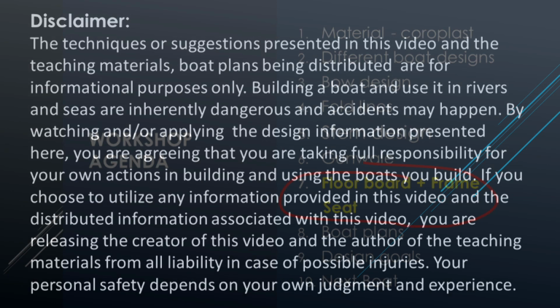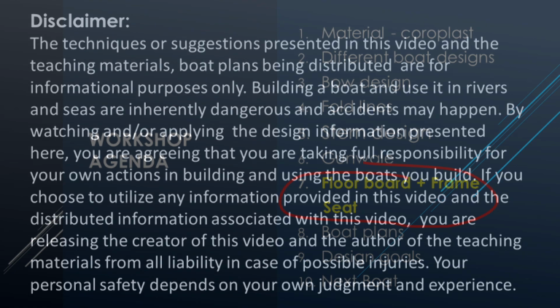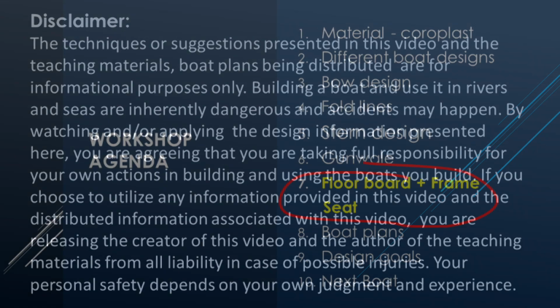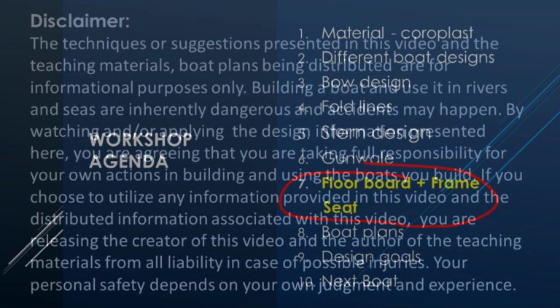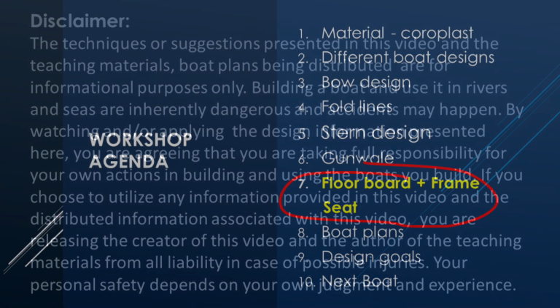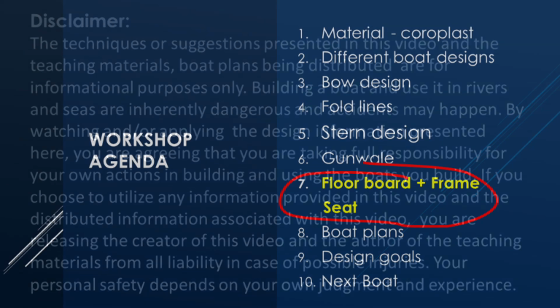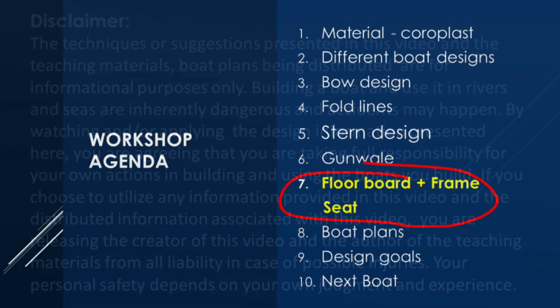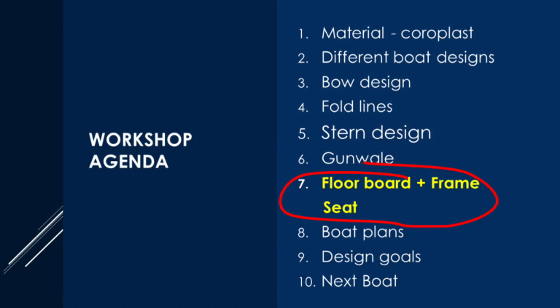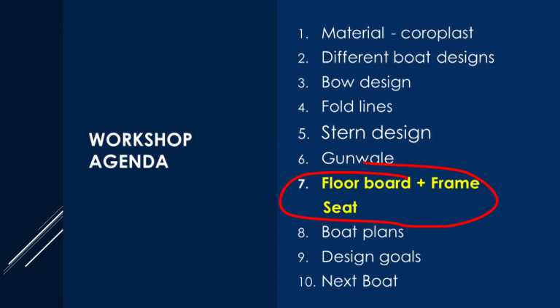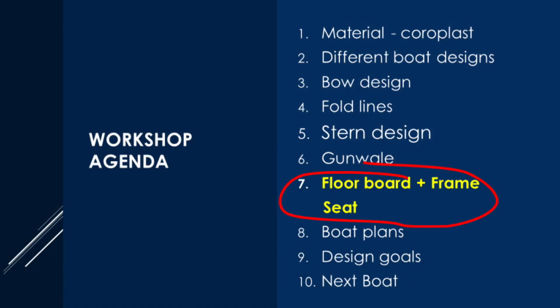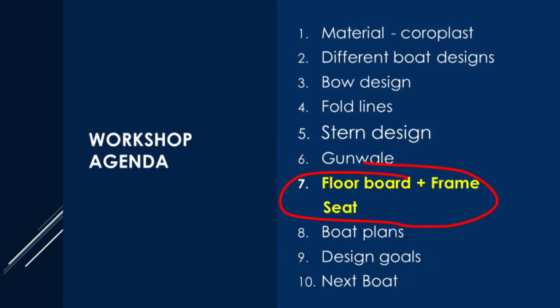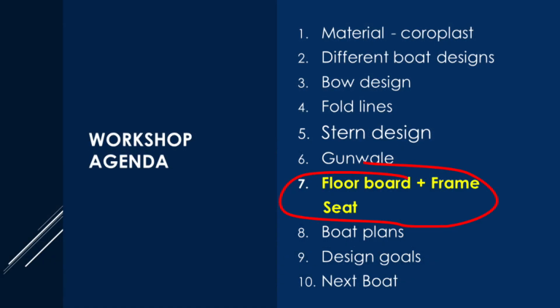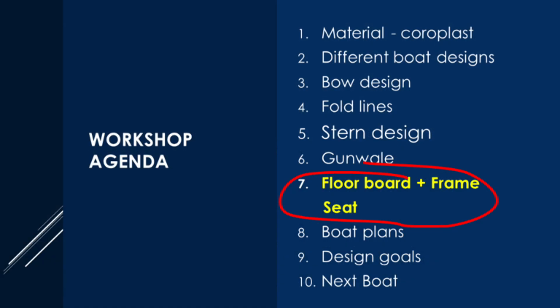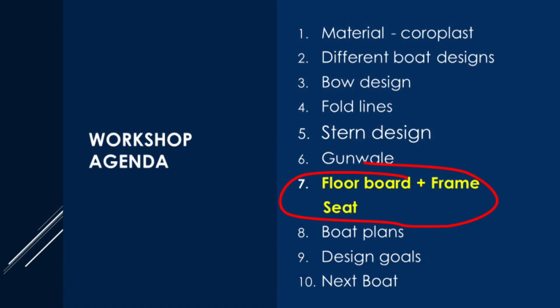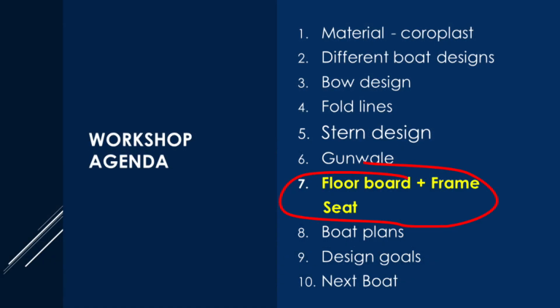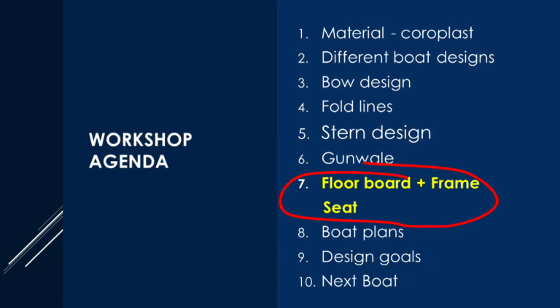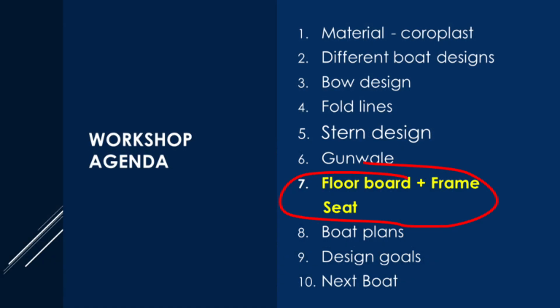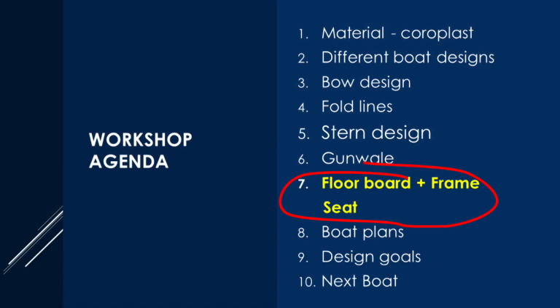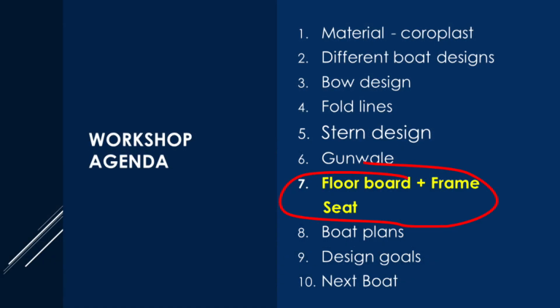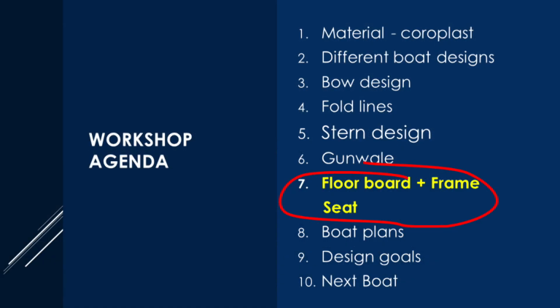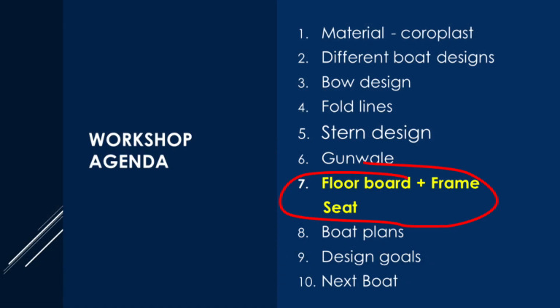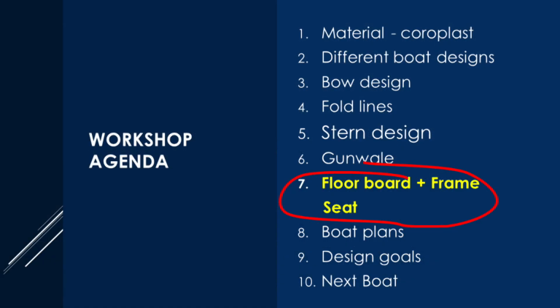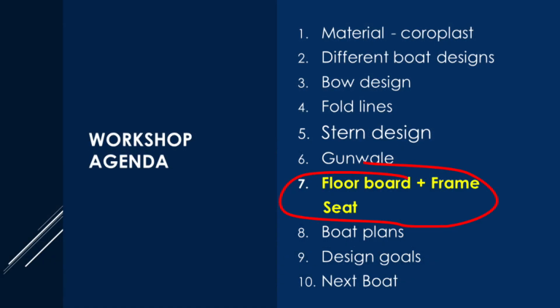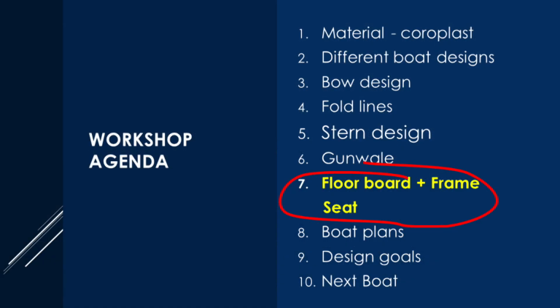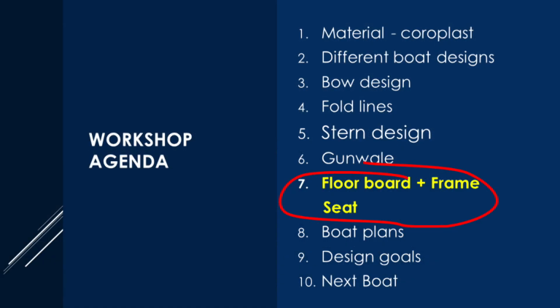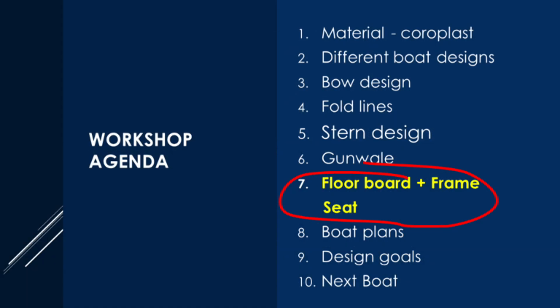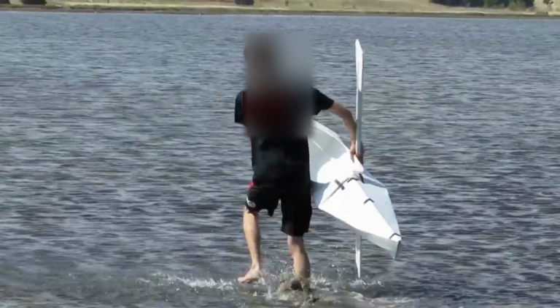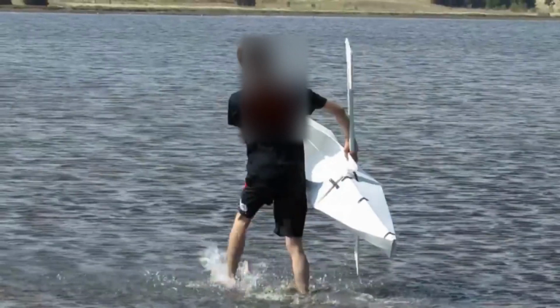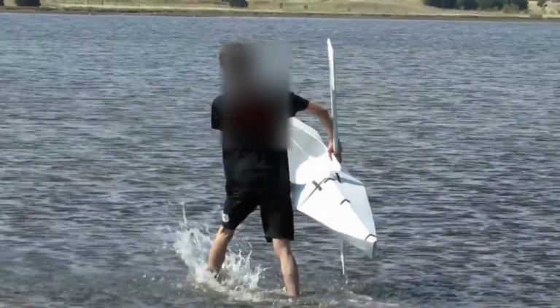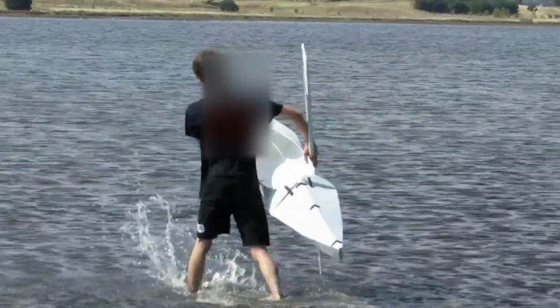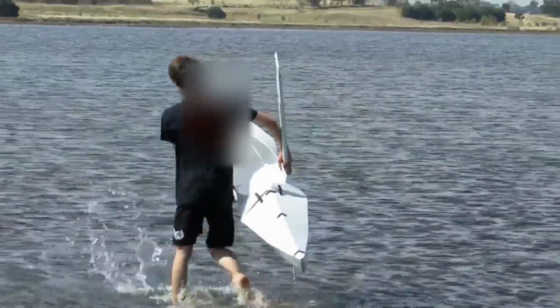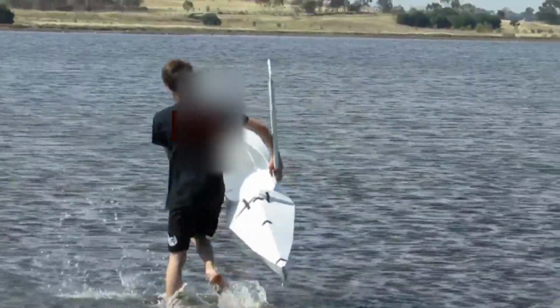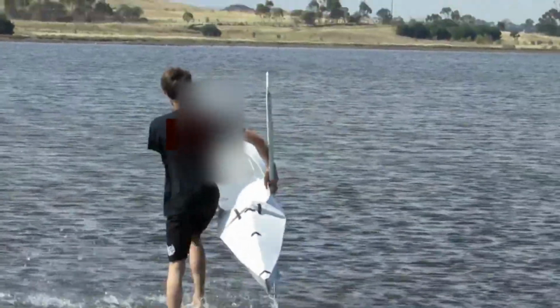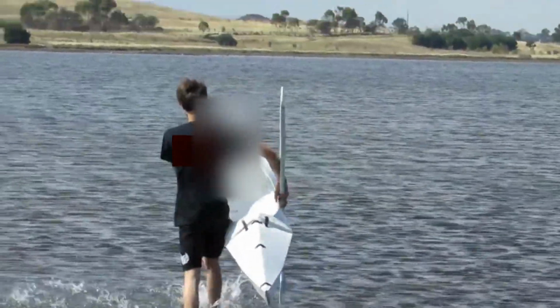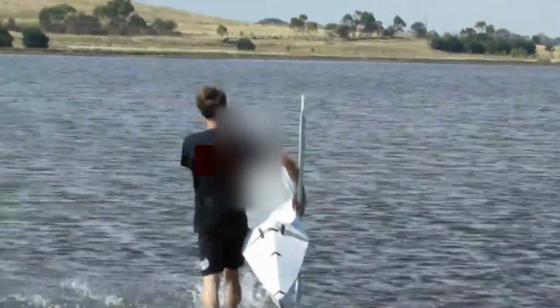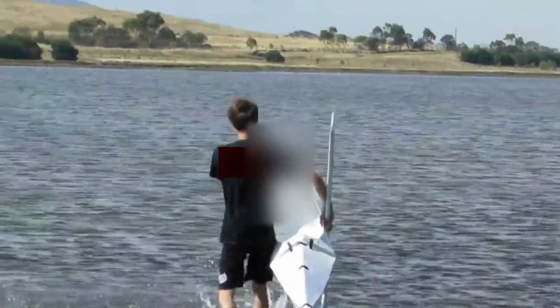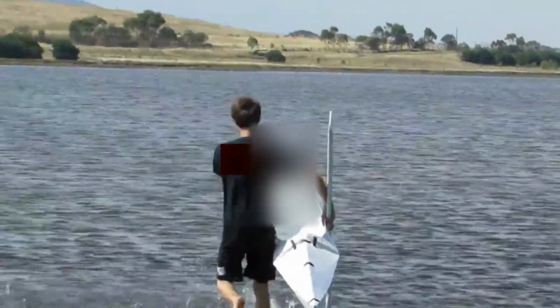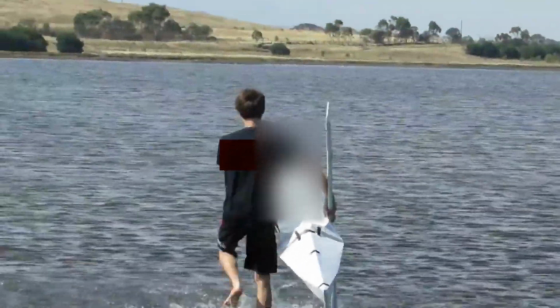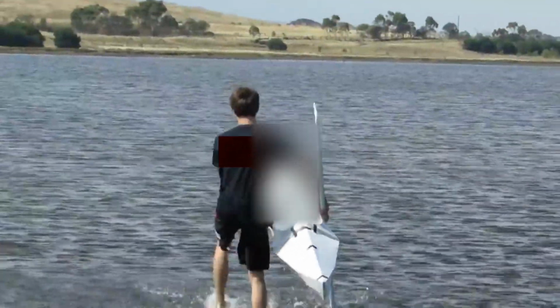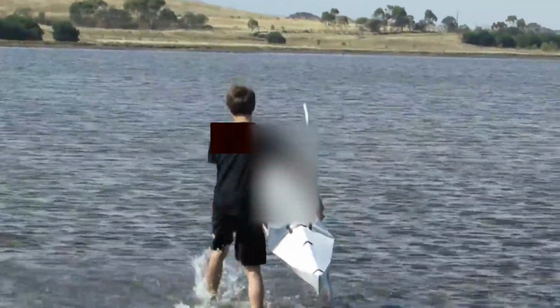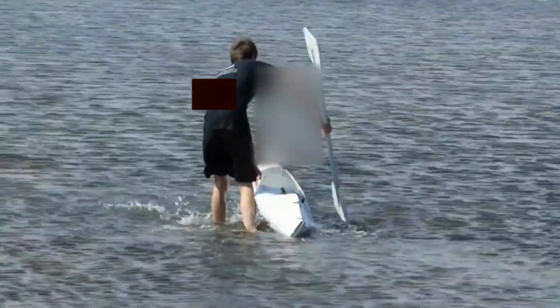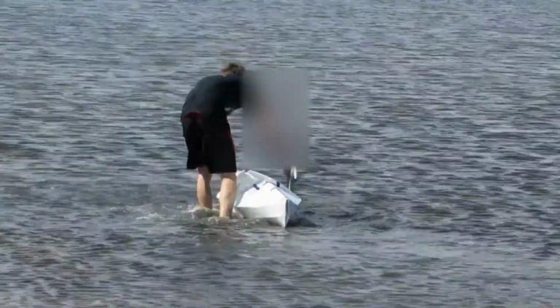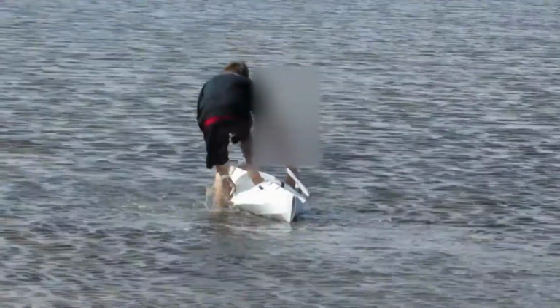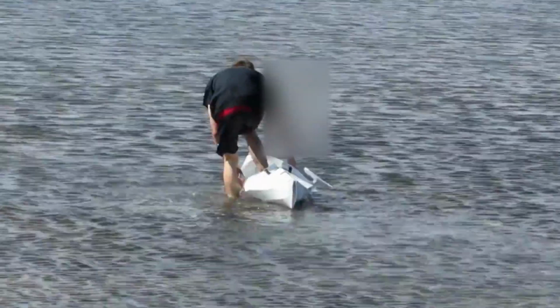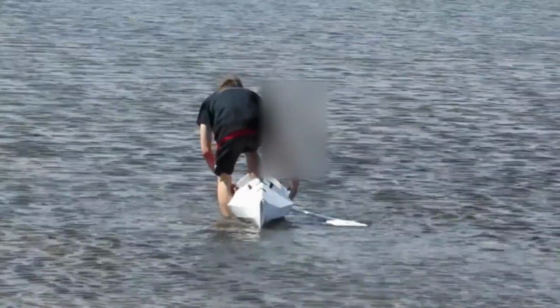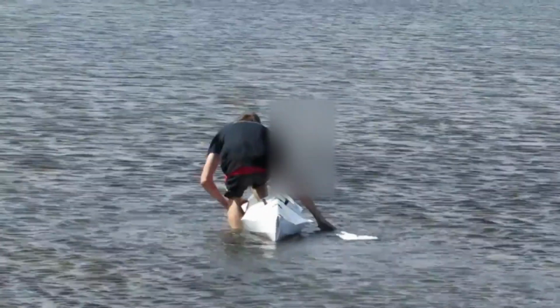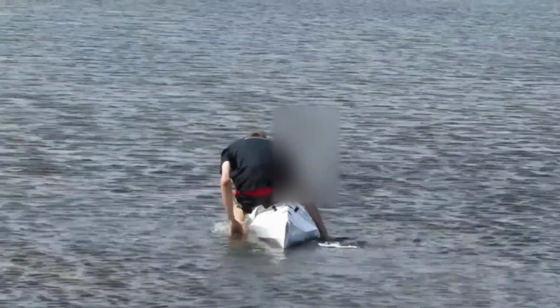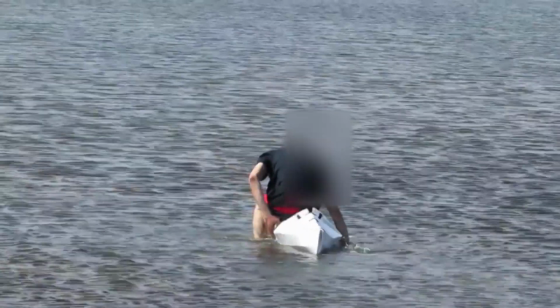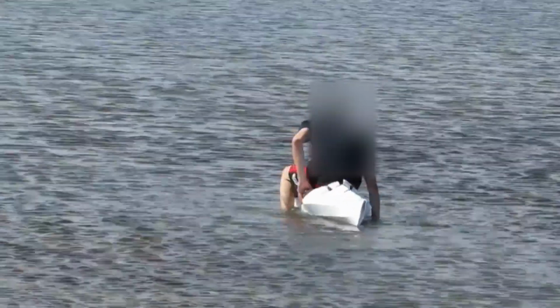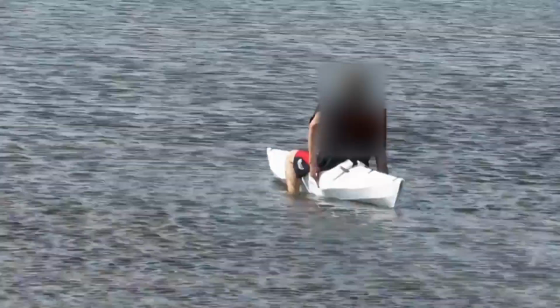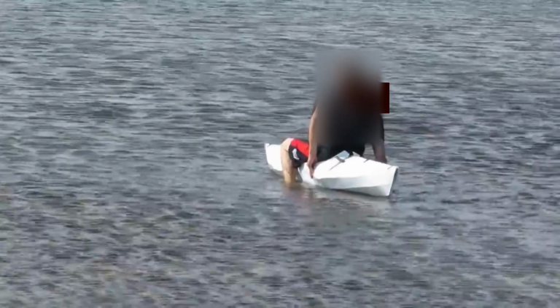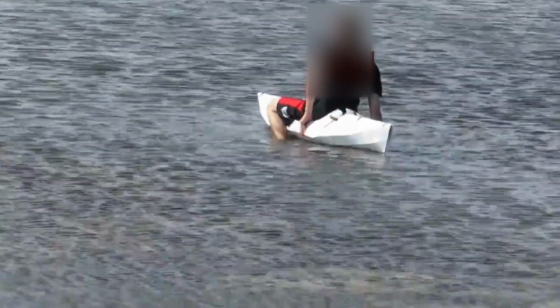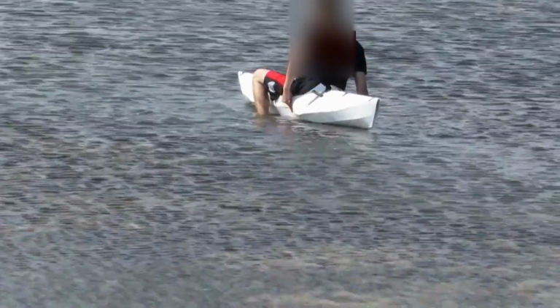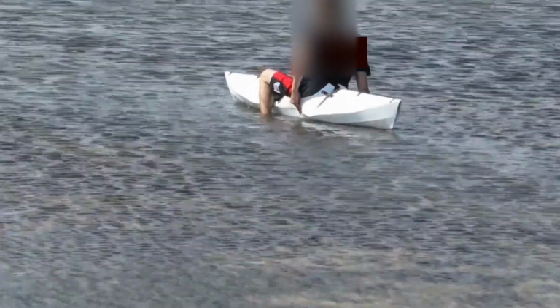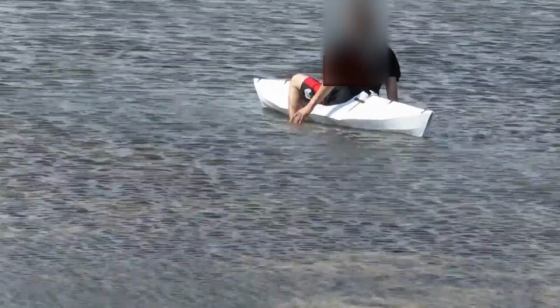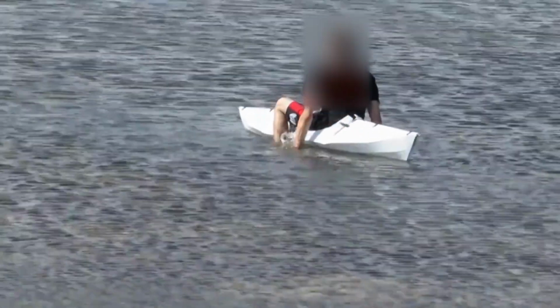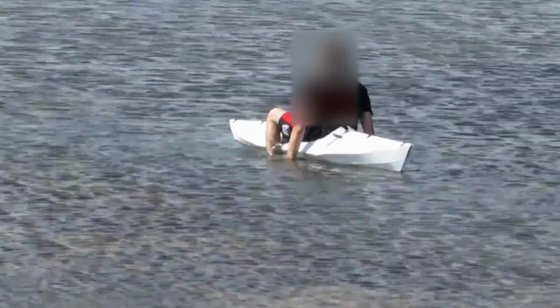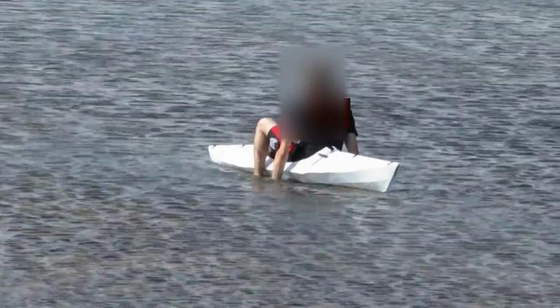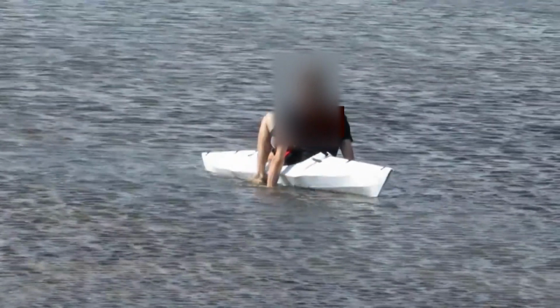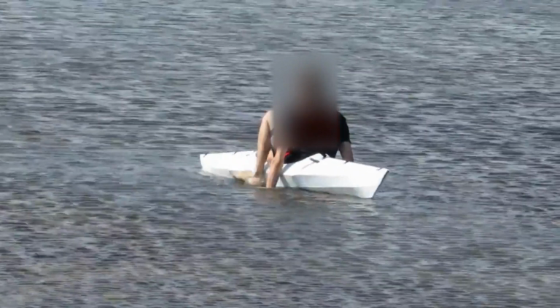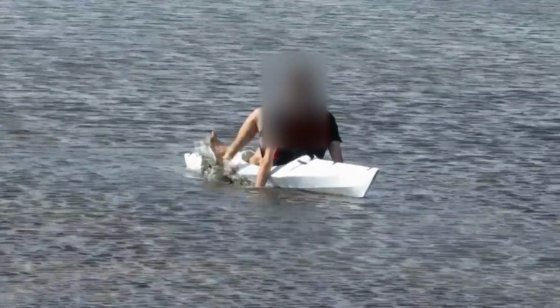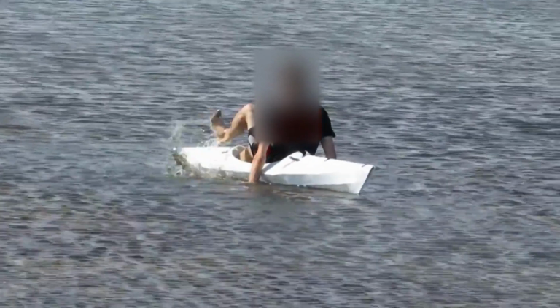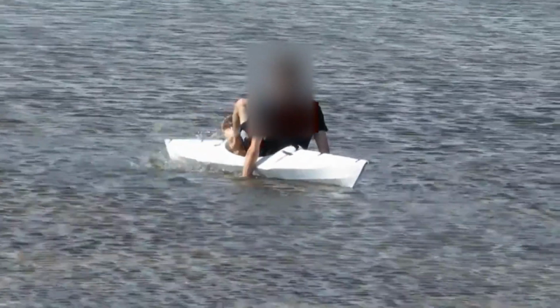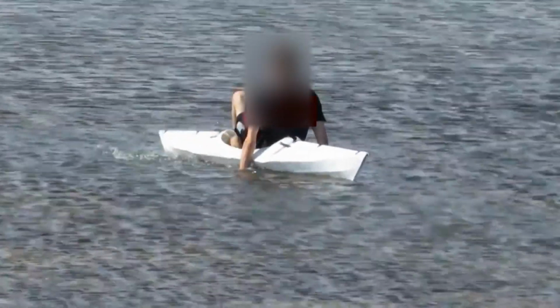Today I'm combining the design of the floor, the frame, and the seat into one video.